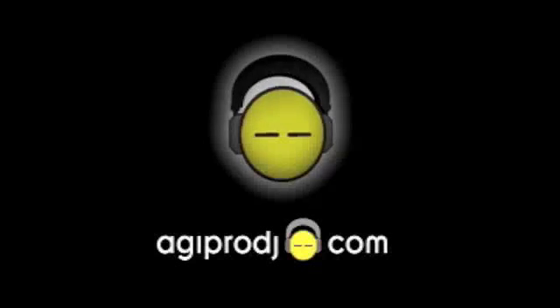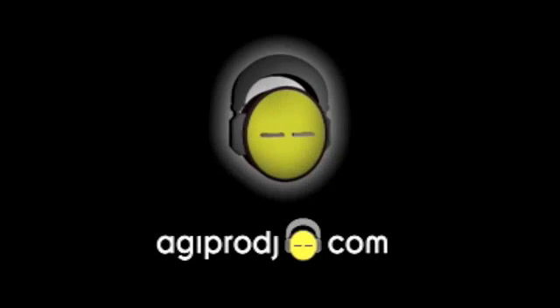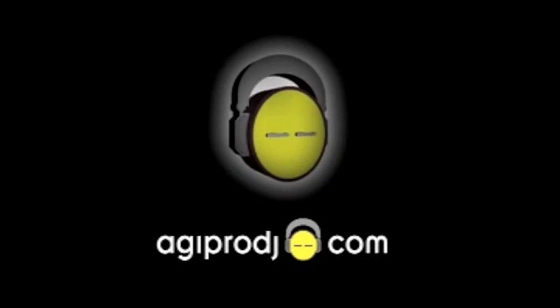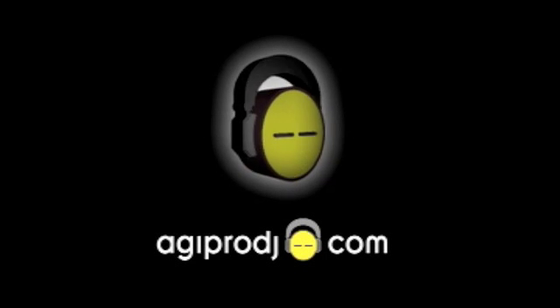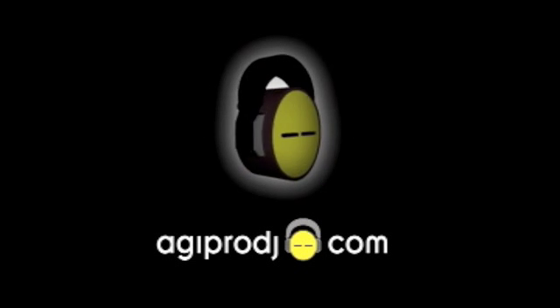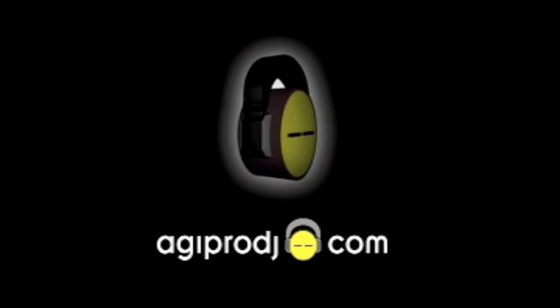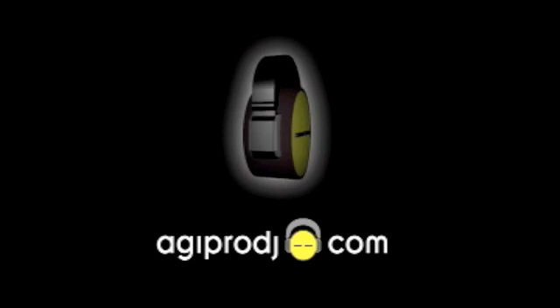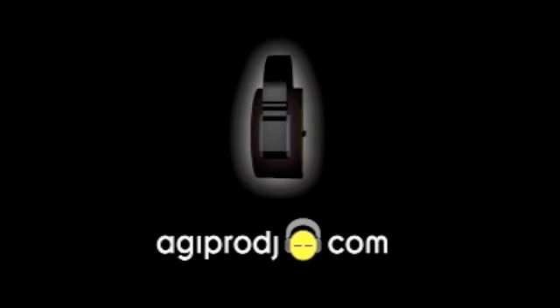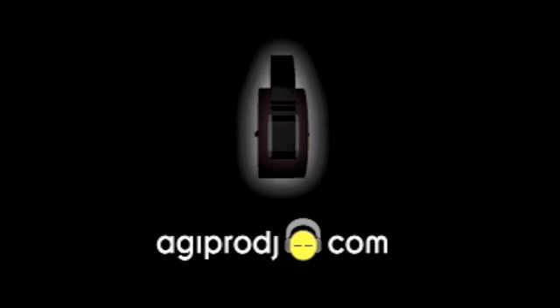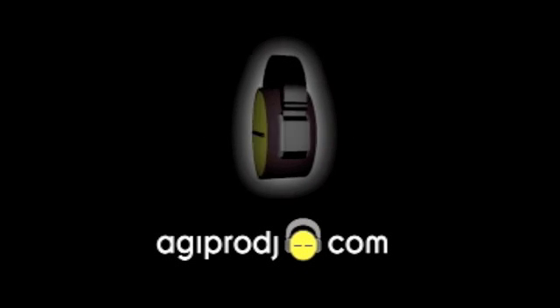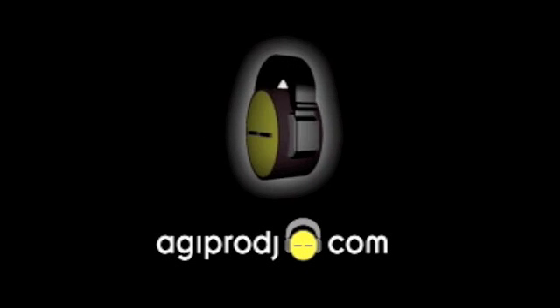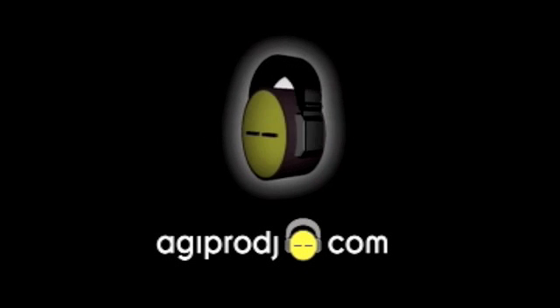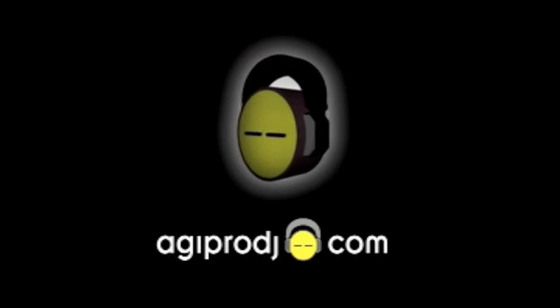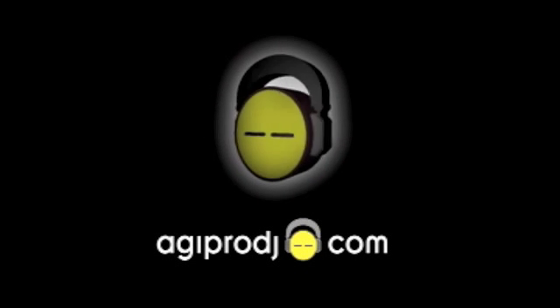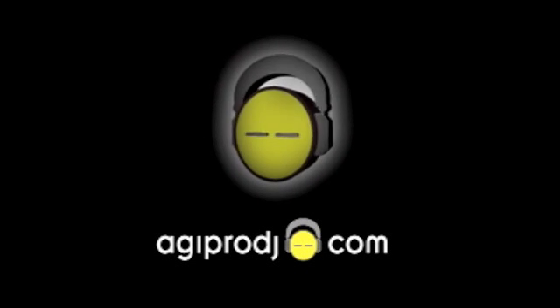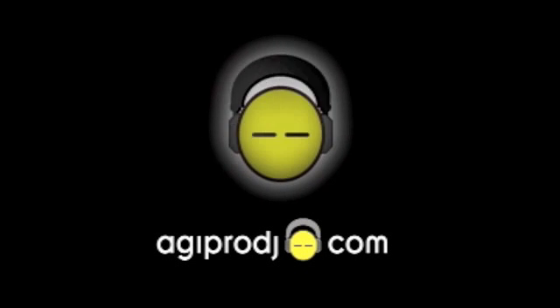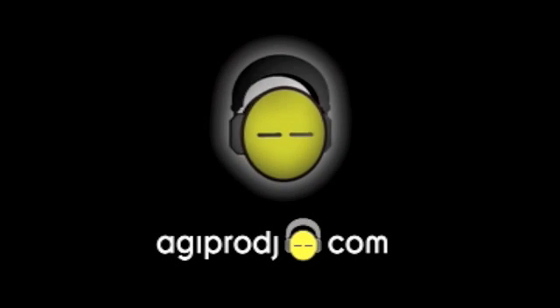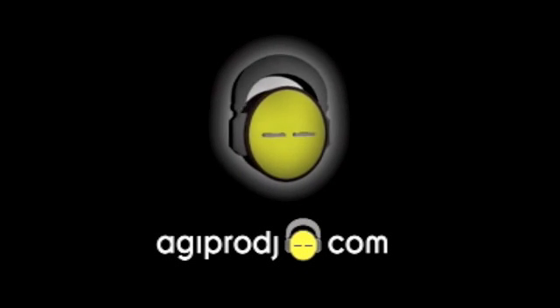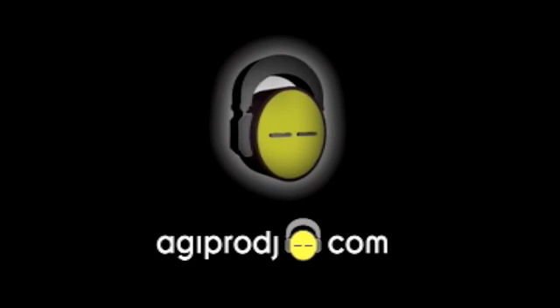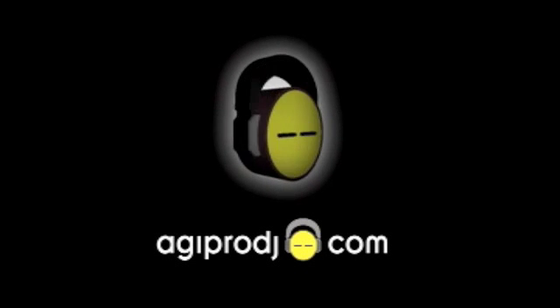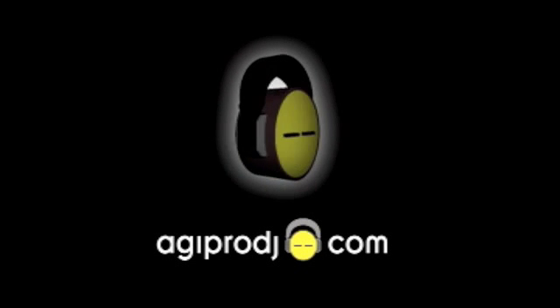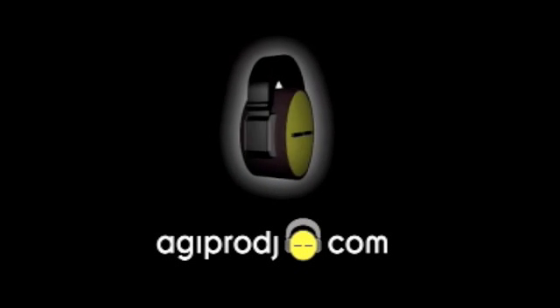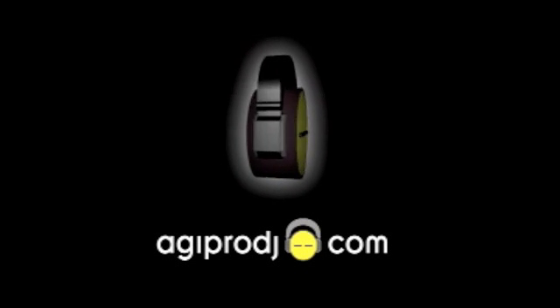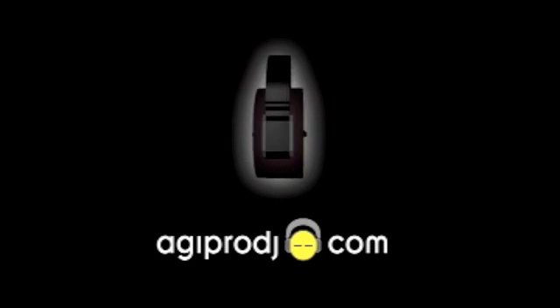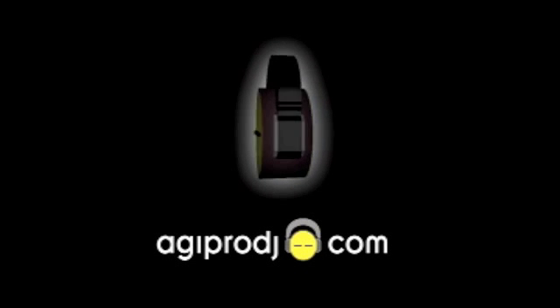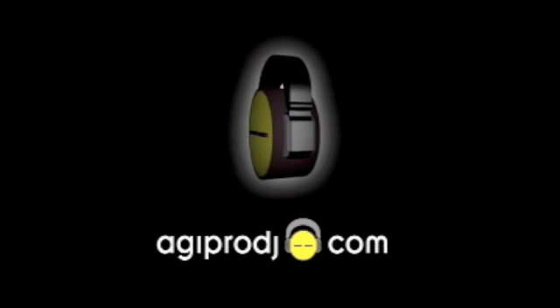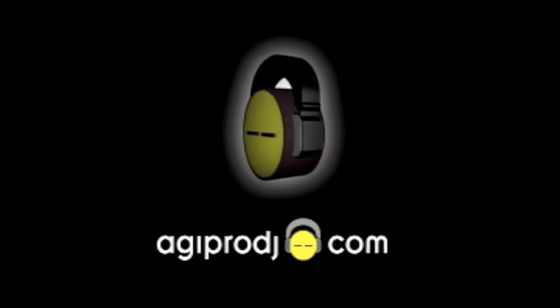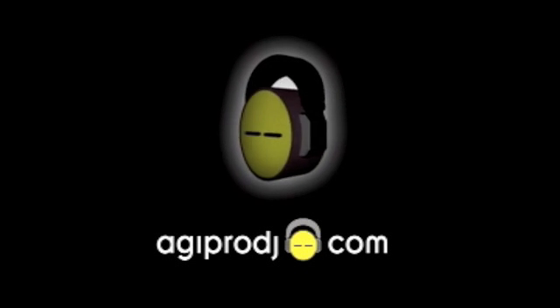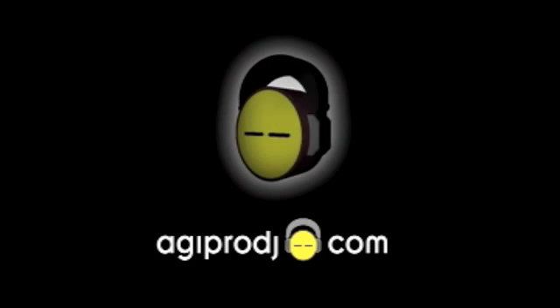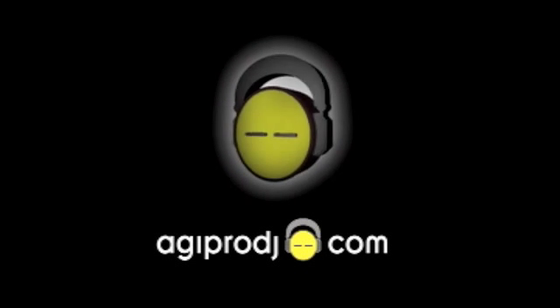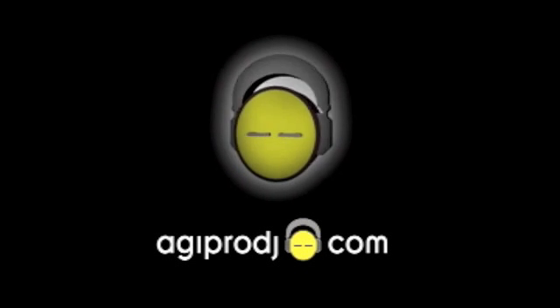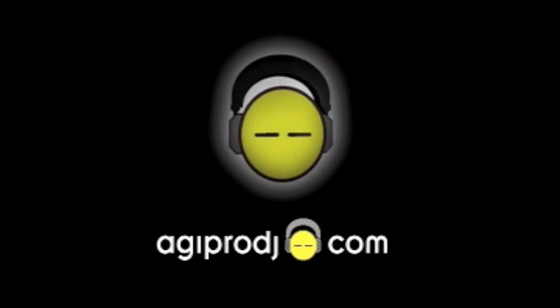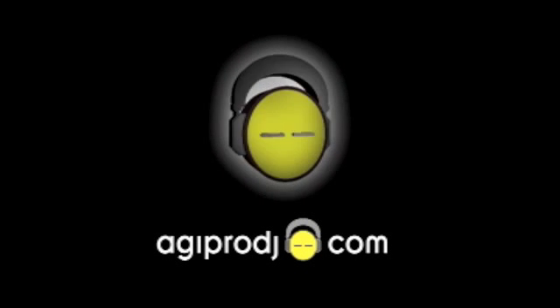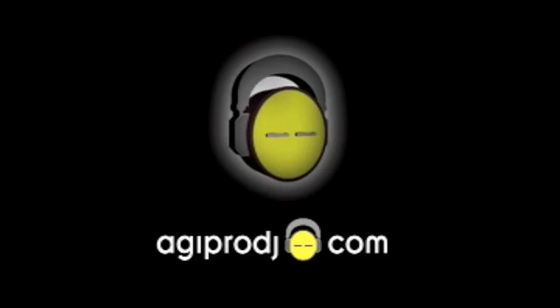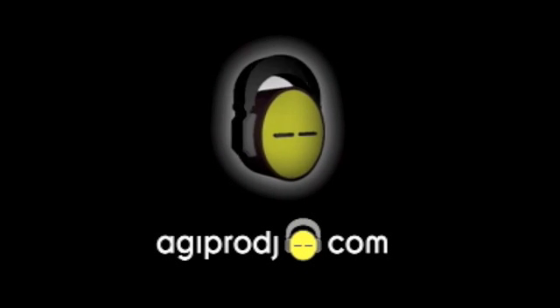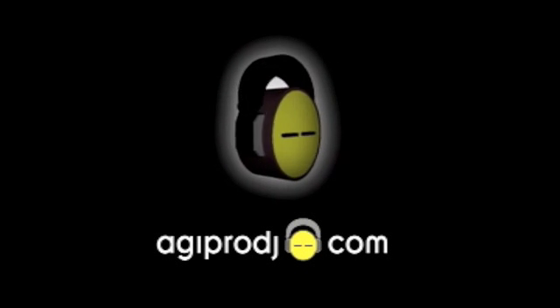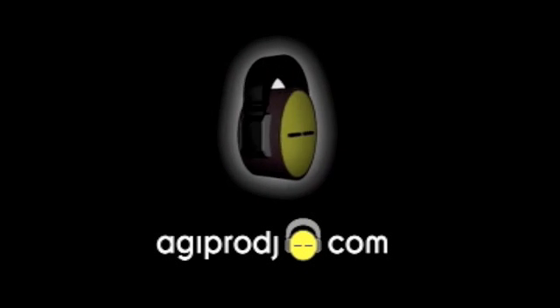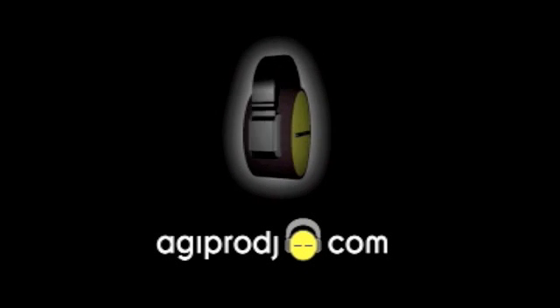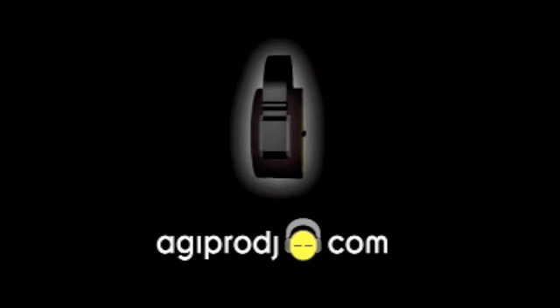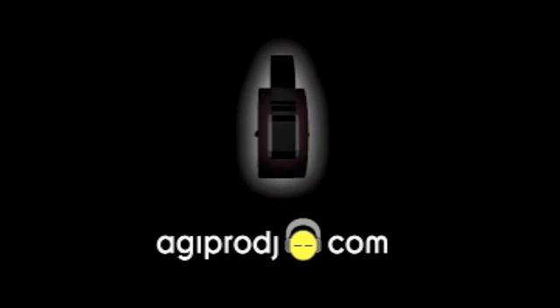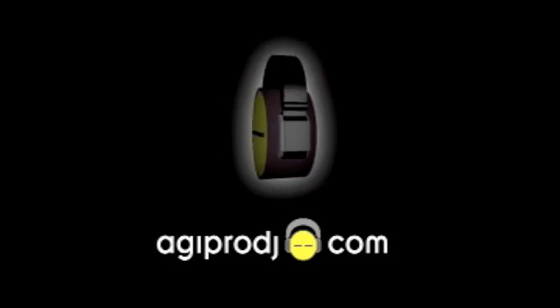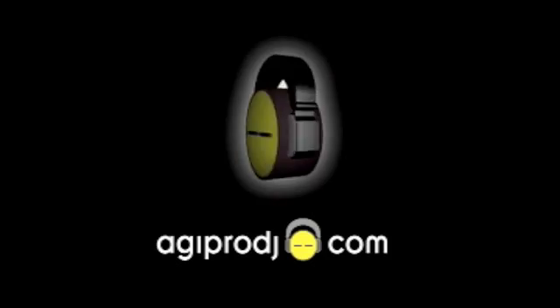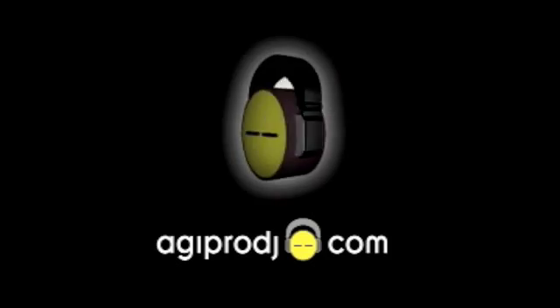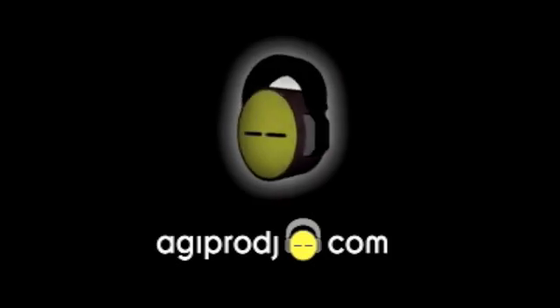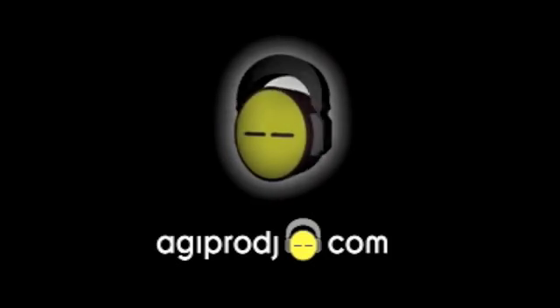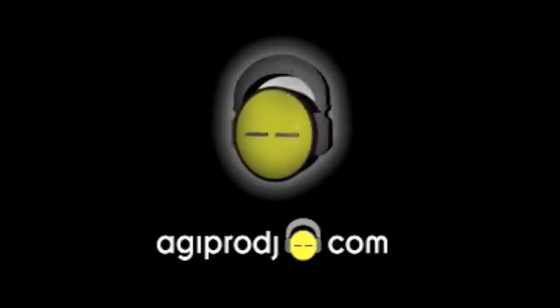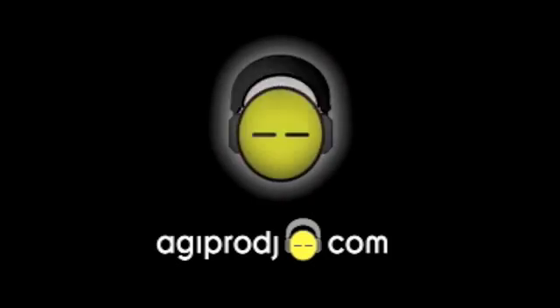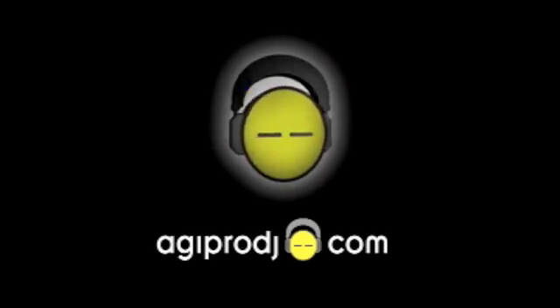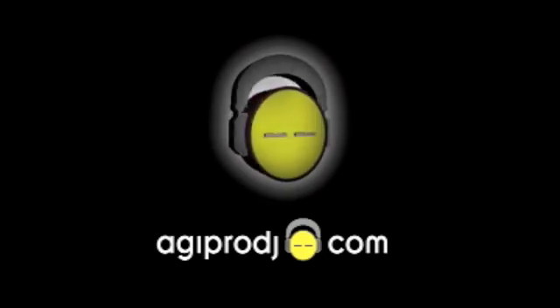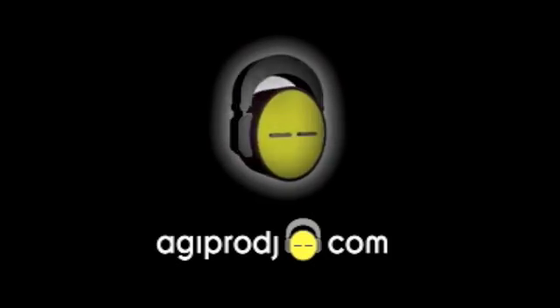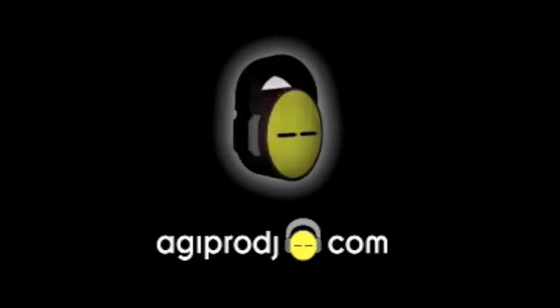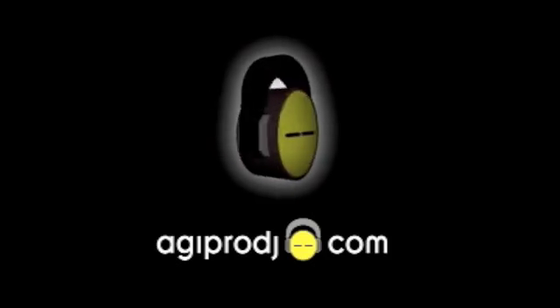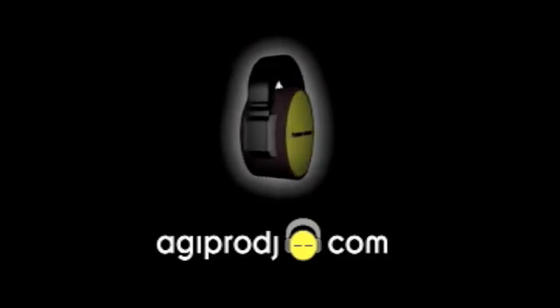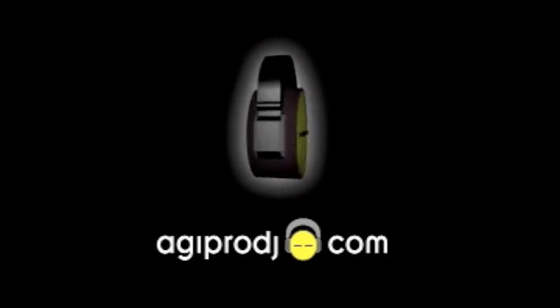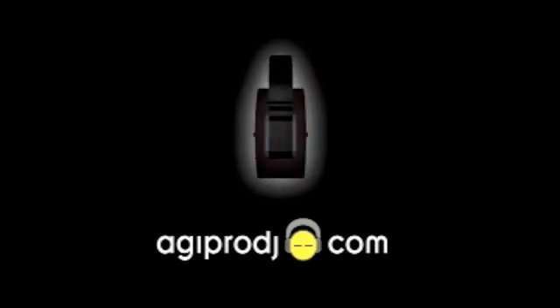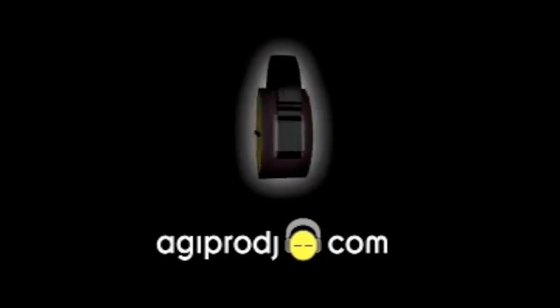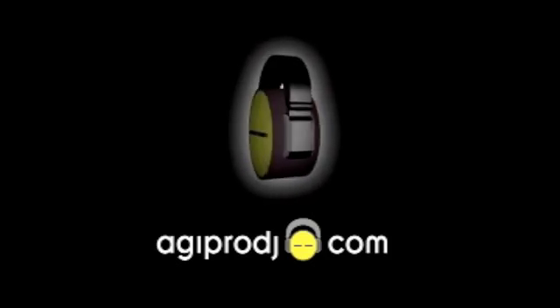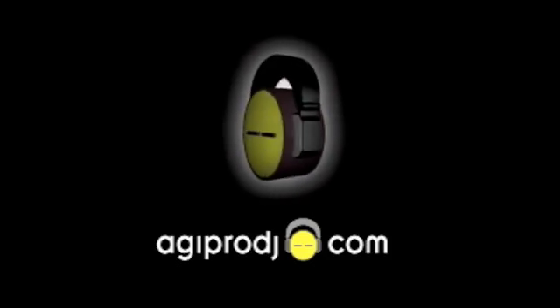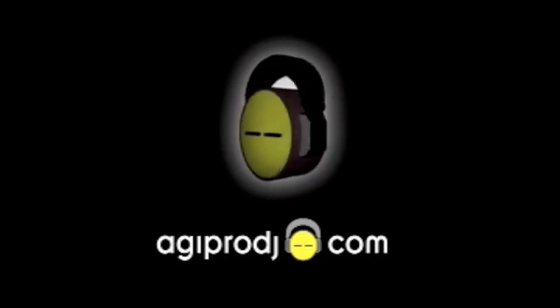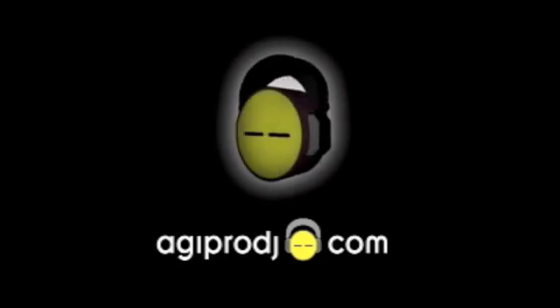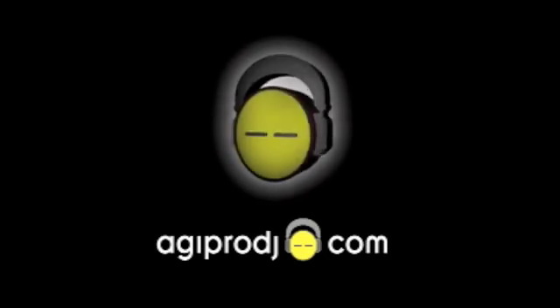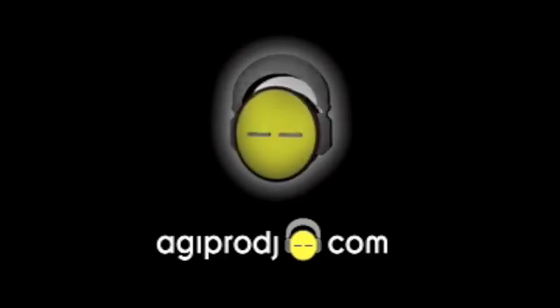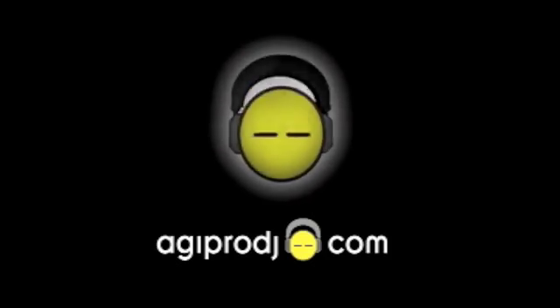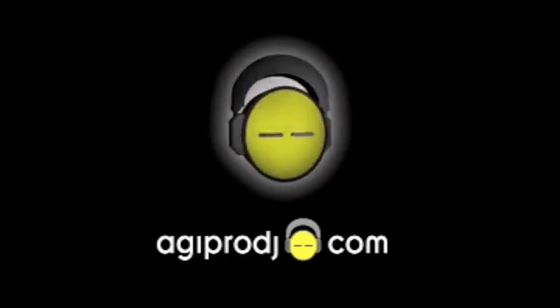You're in the mix. May I have your attention, please? With agiprodj.com. Here we go. You ready? In the mix.